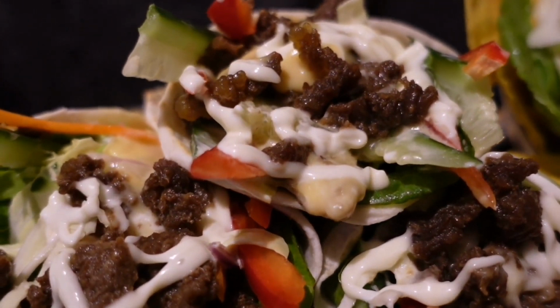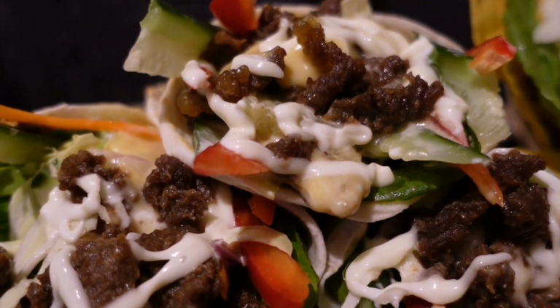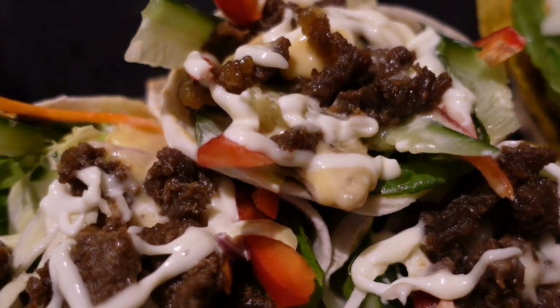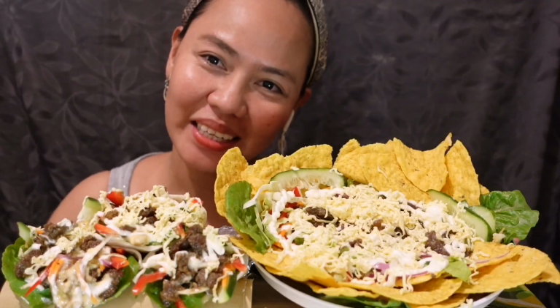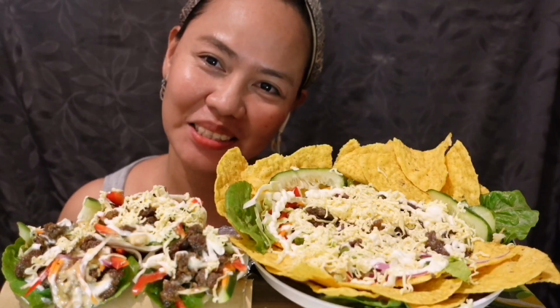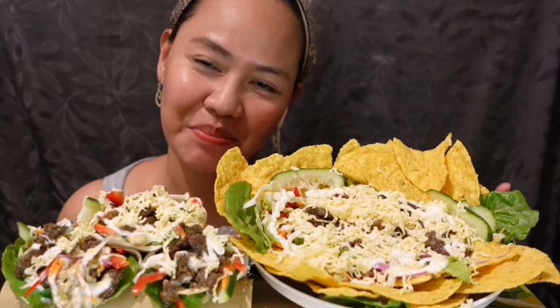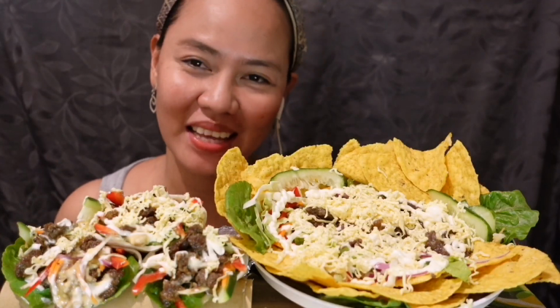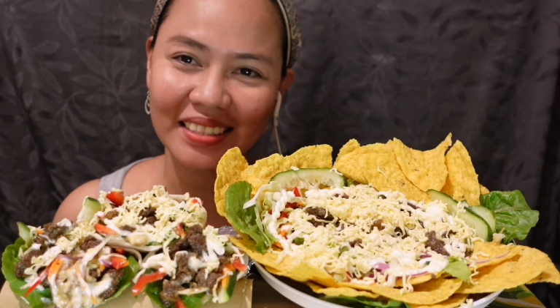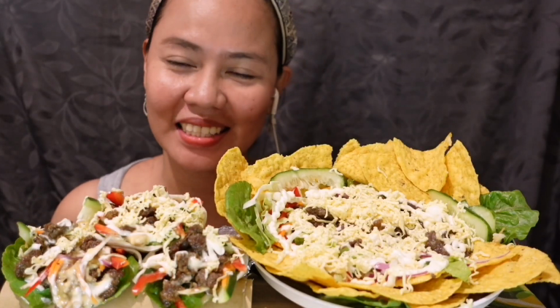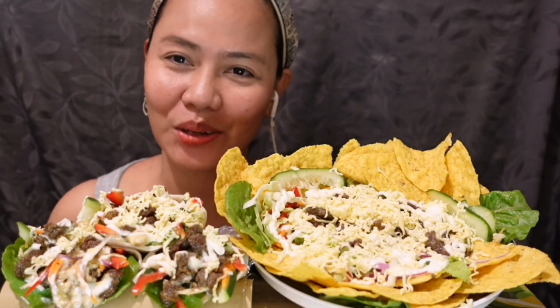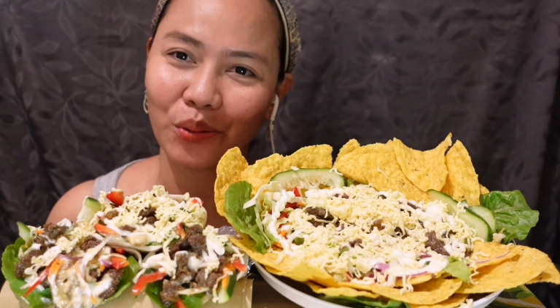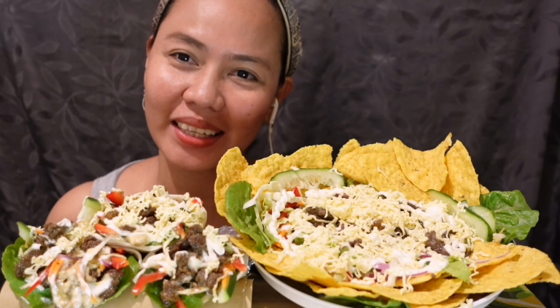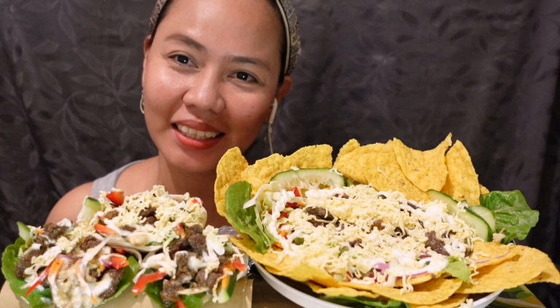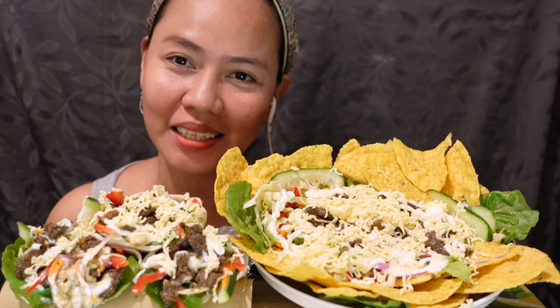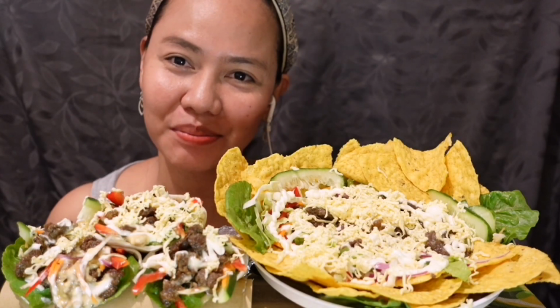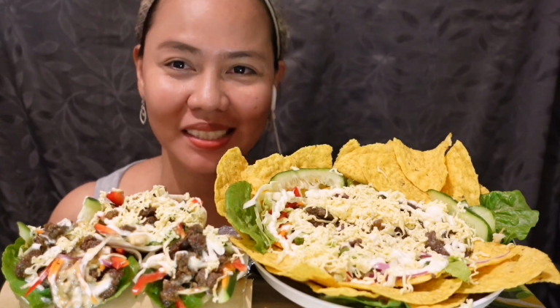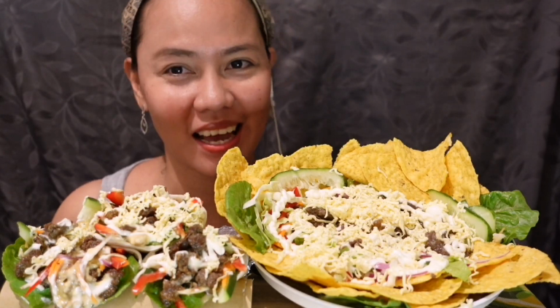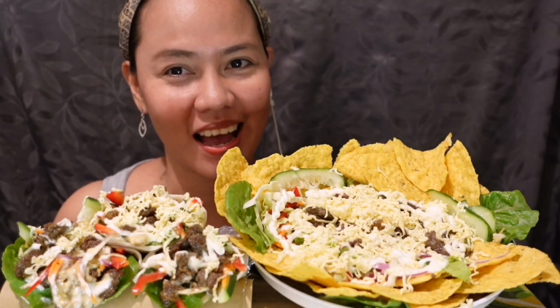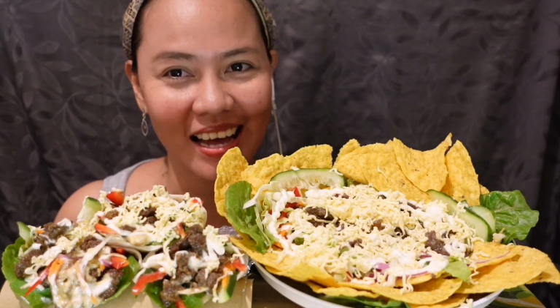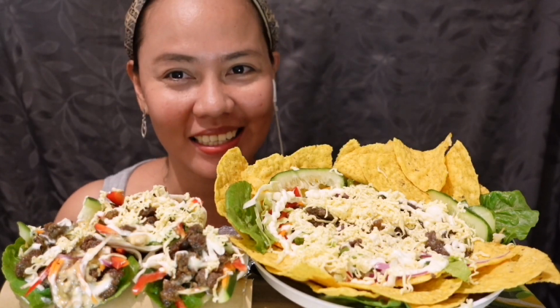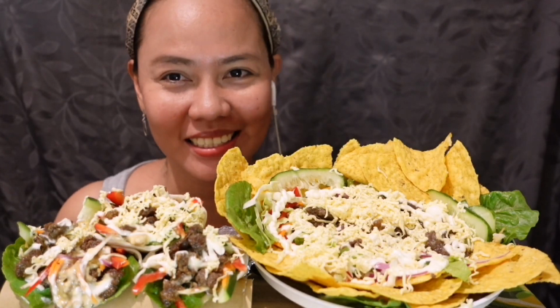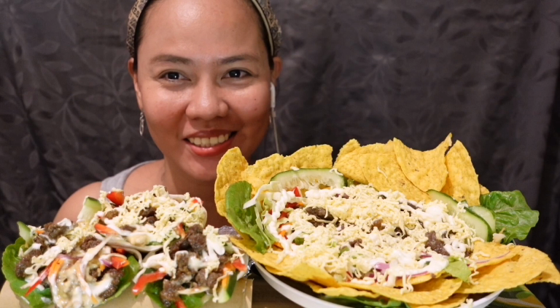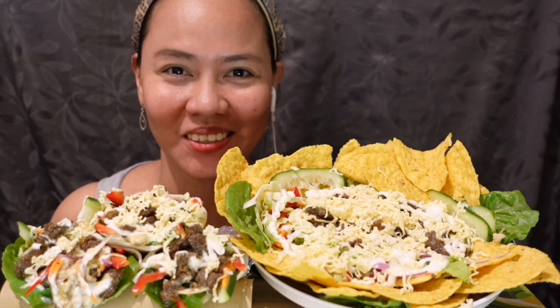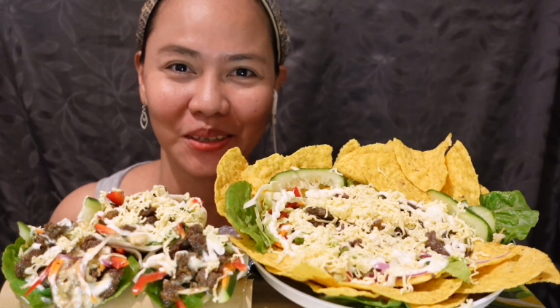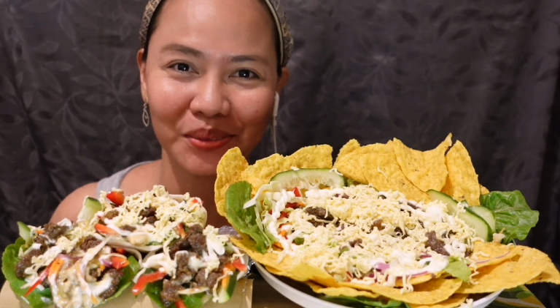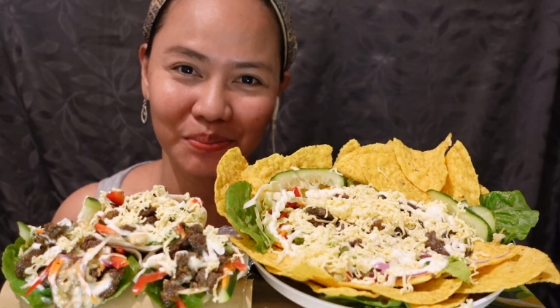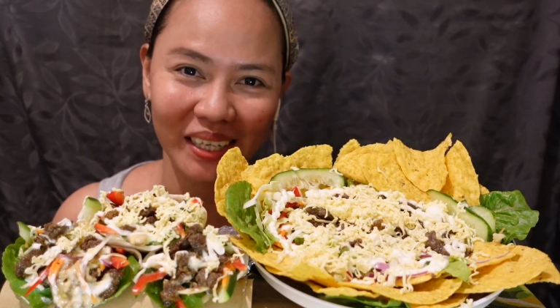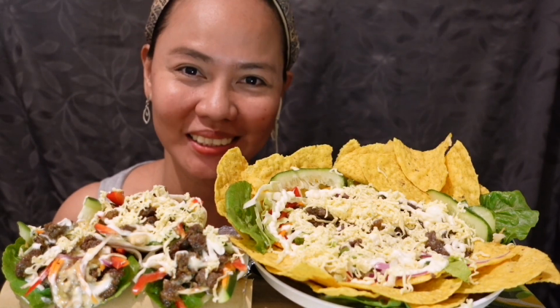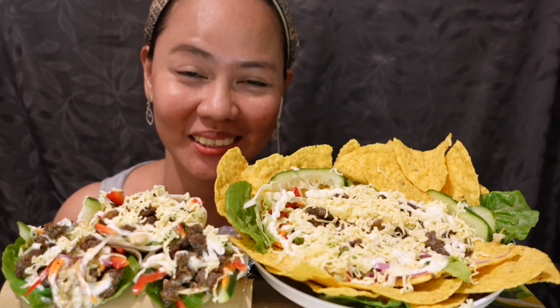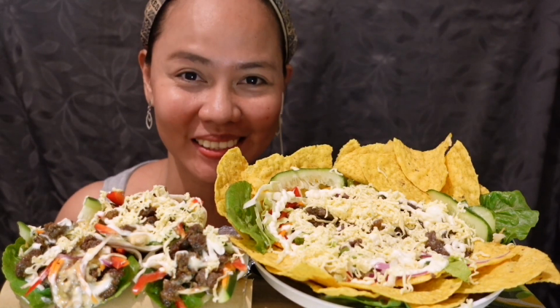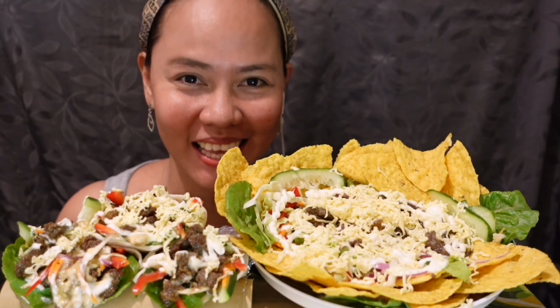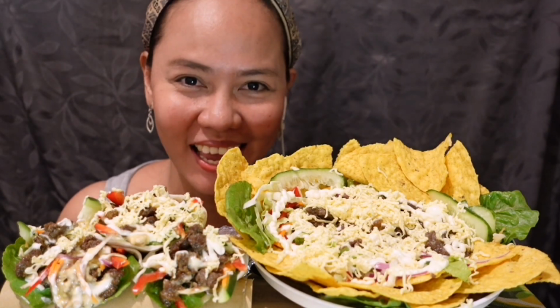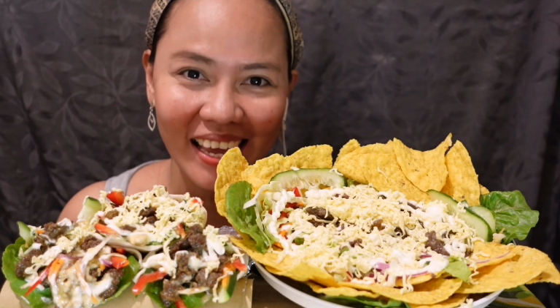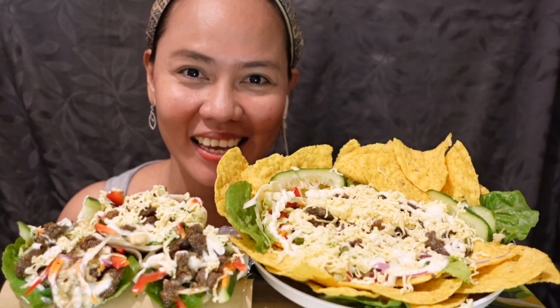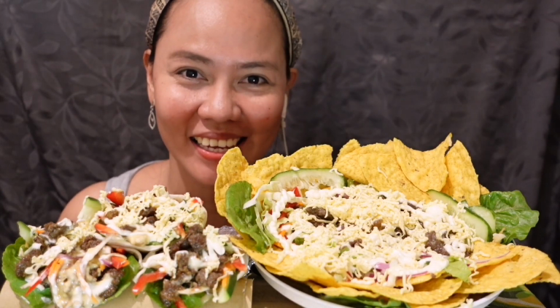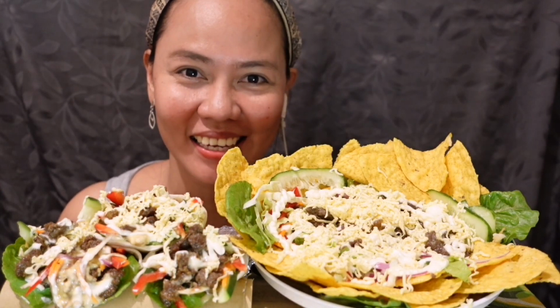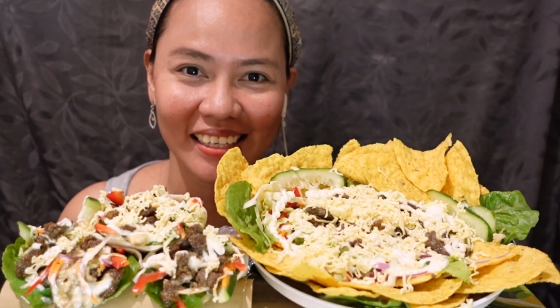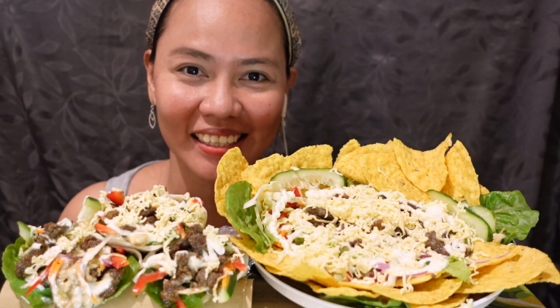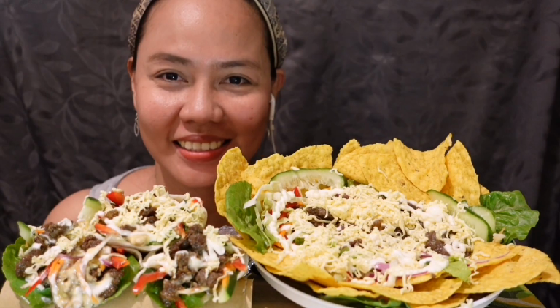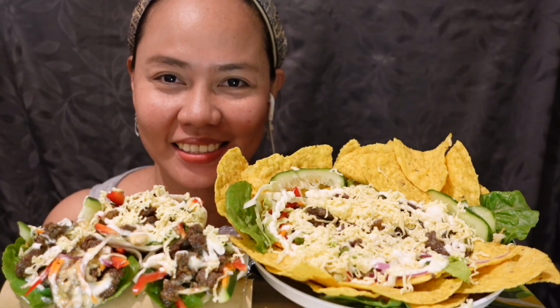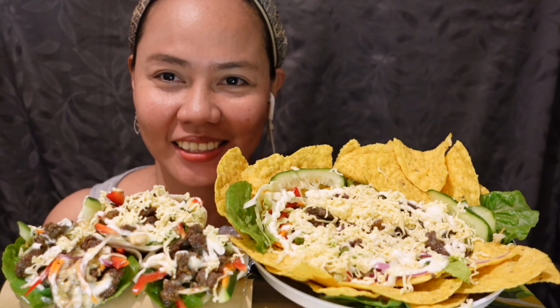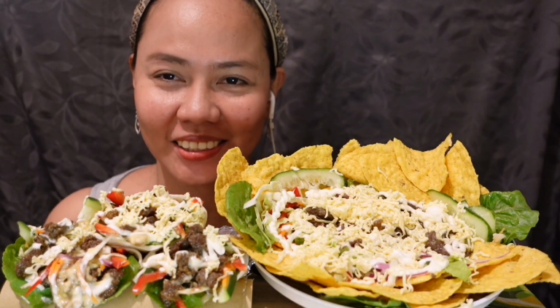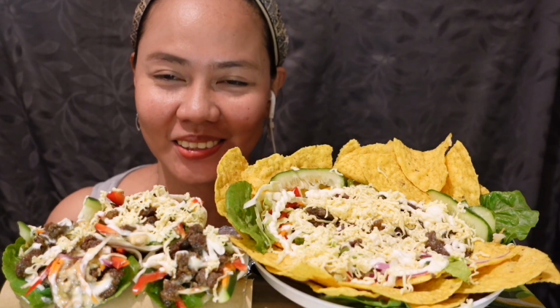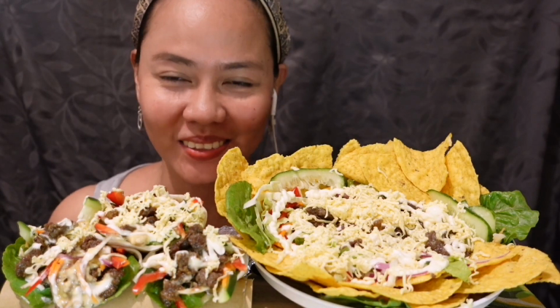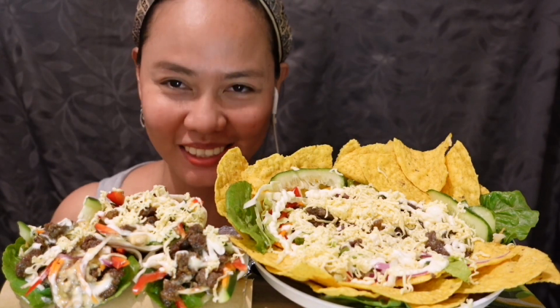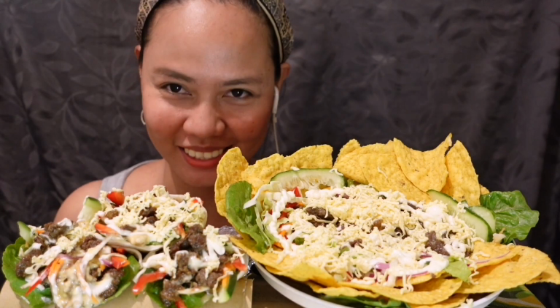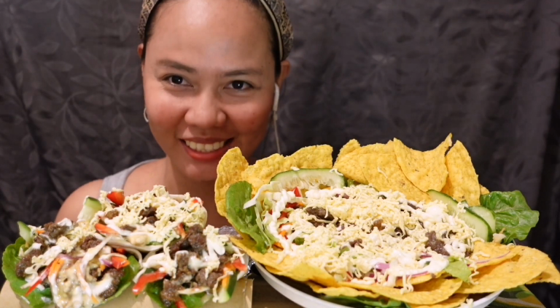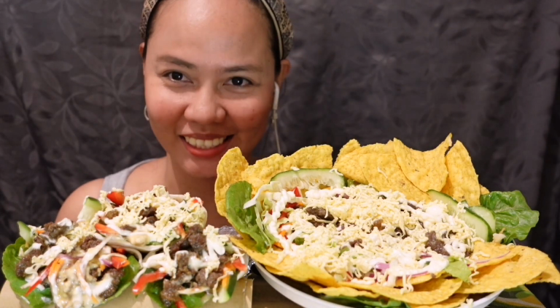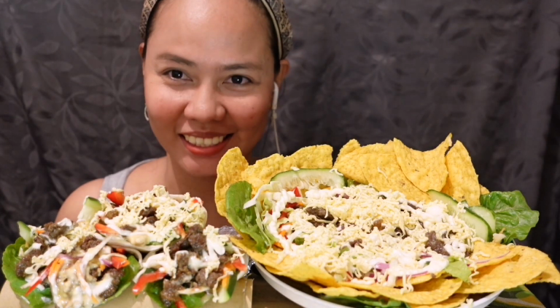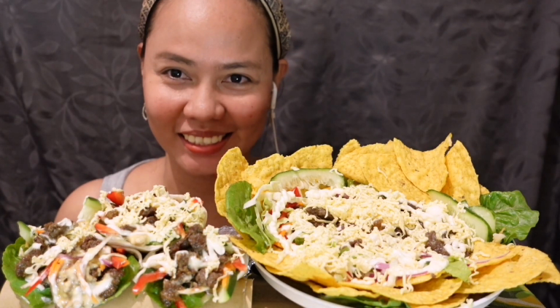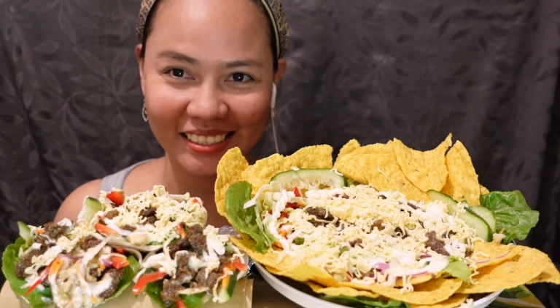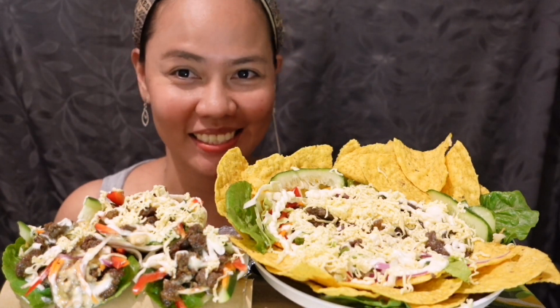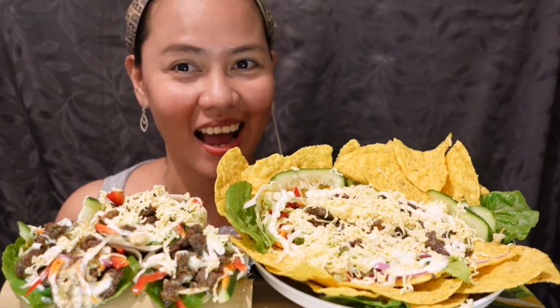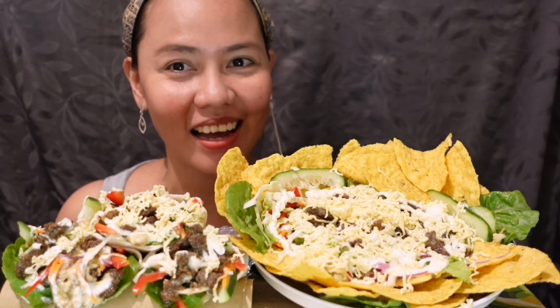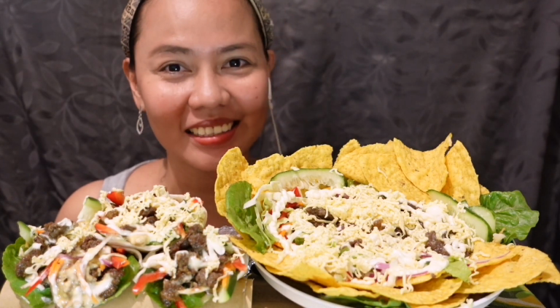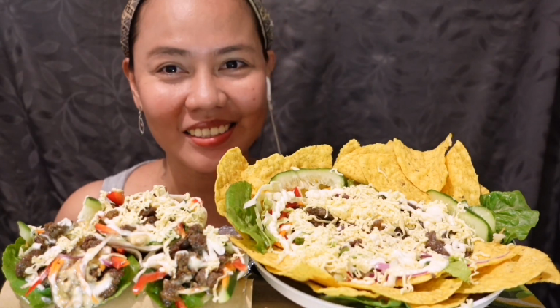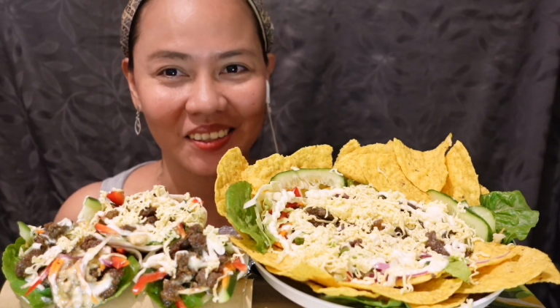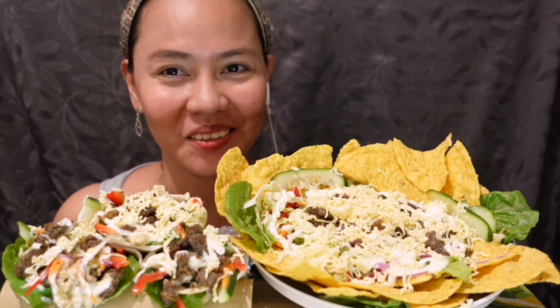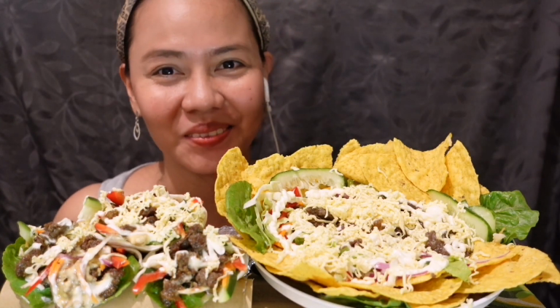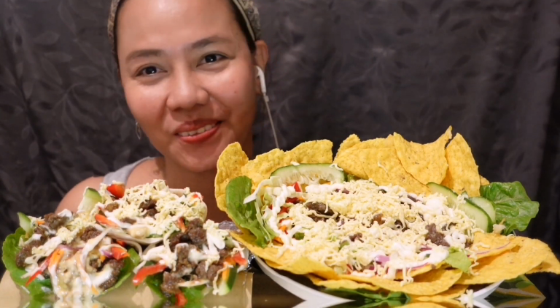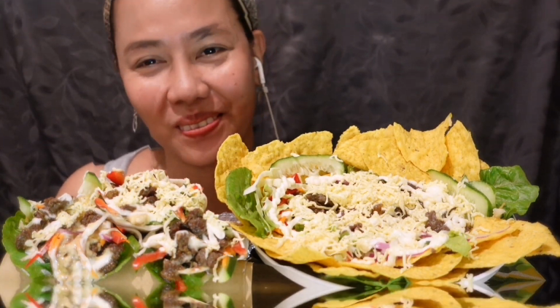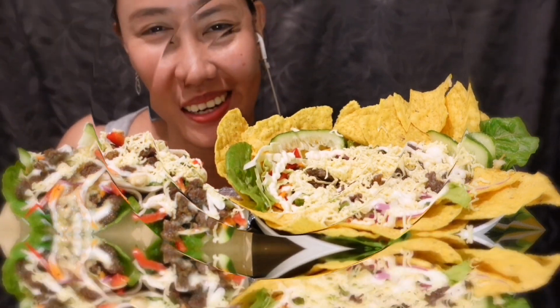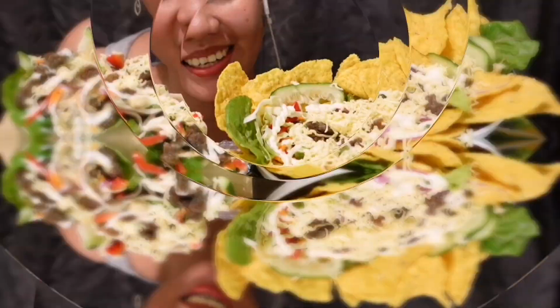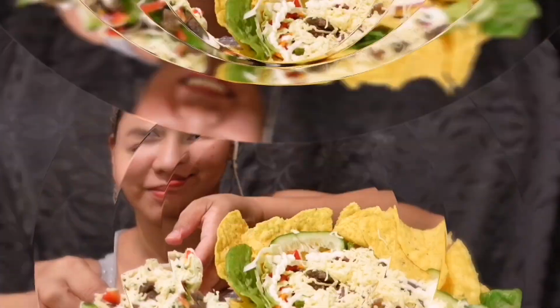Mency Mency! Welcome sa aking Saula Mukbang today! Let's start to eat! Sa aking Saula Mukbang!